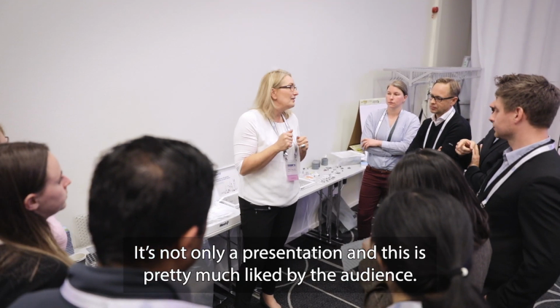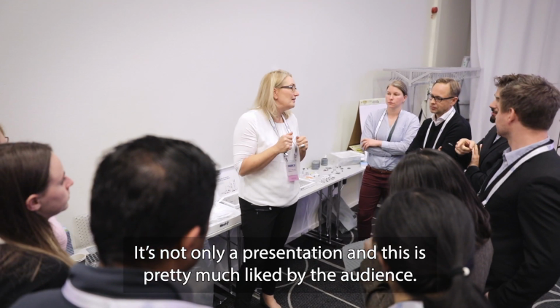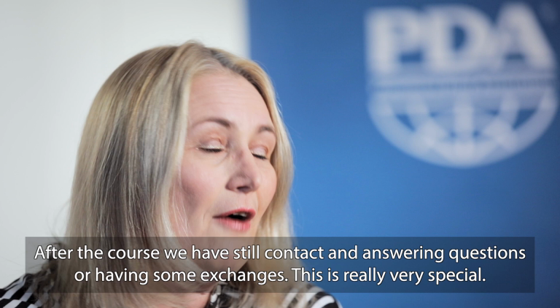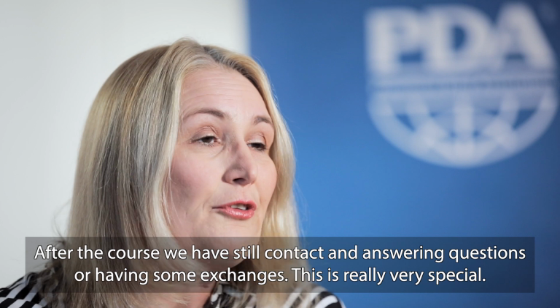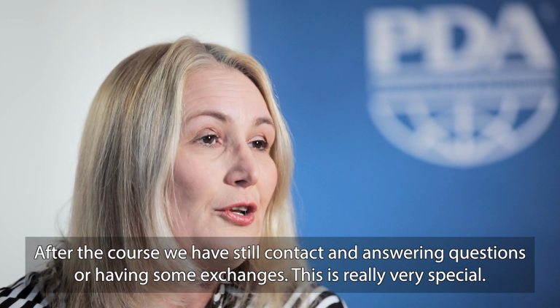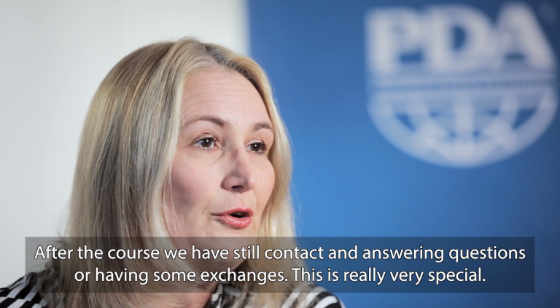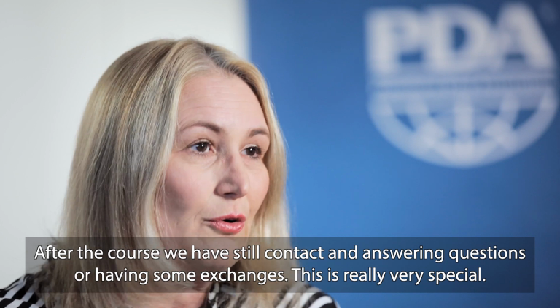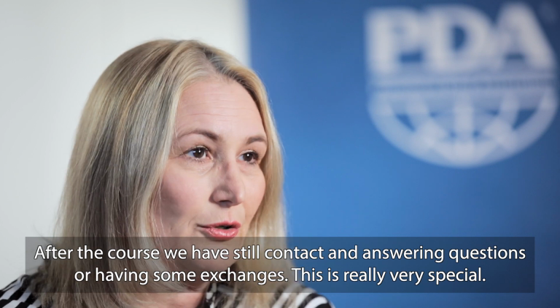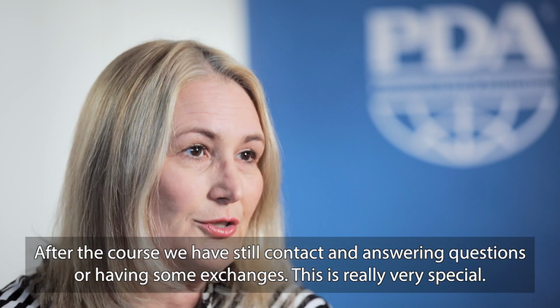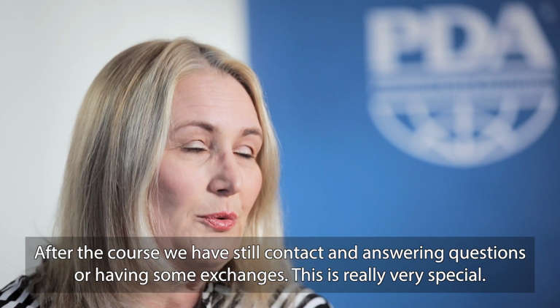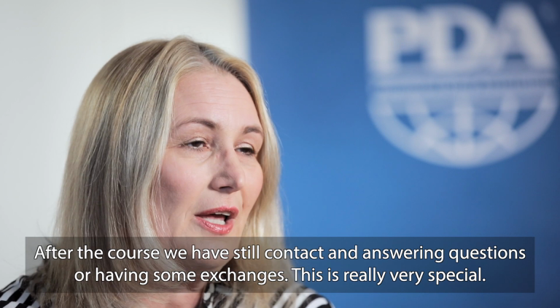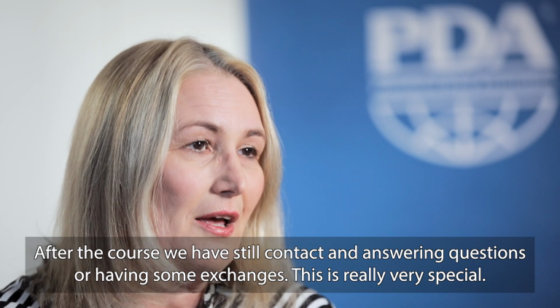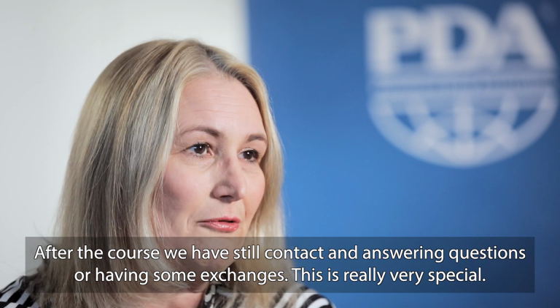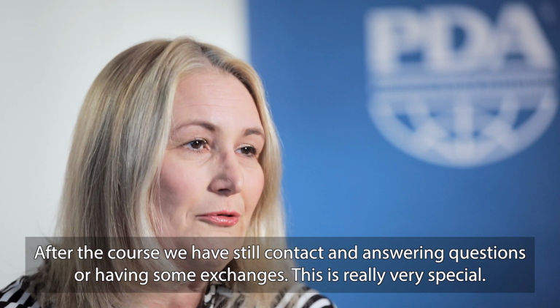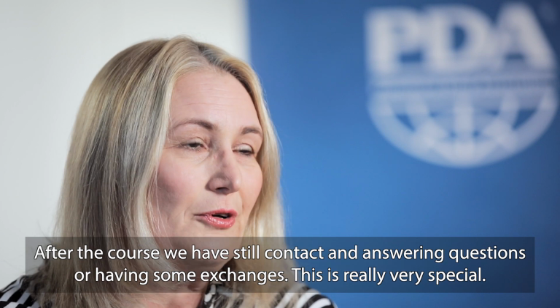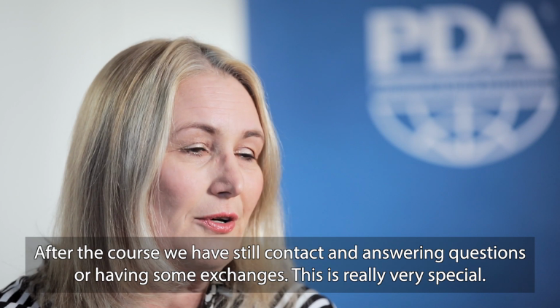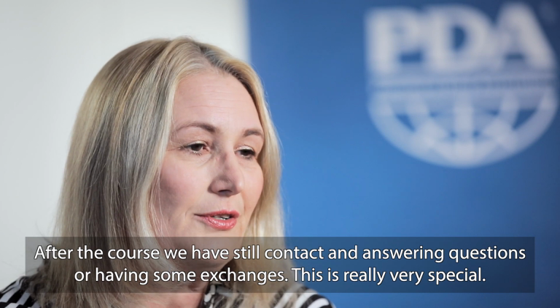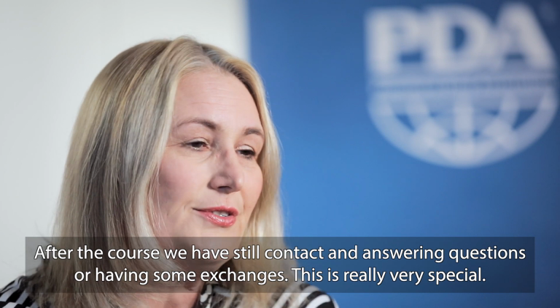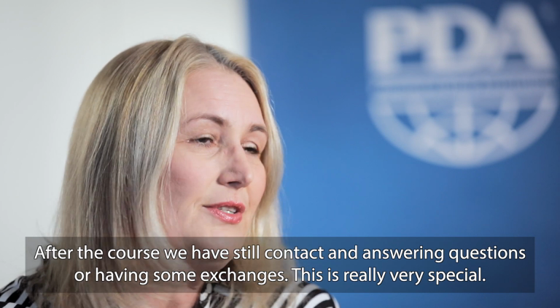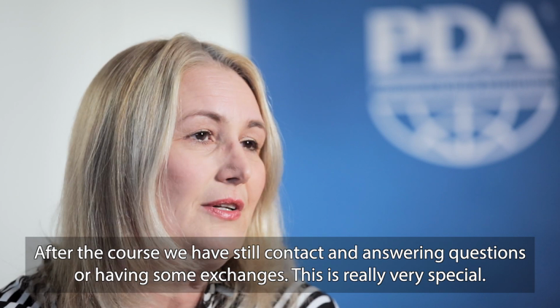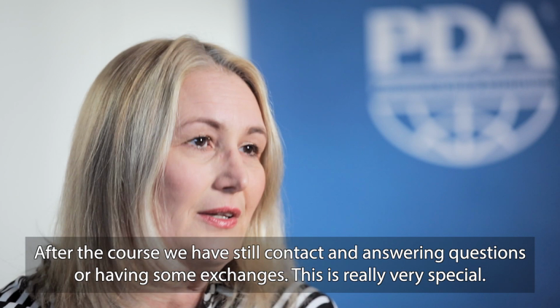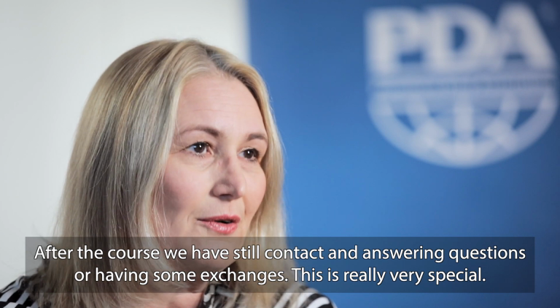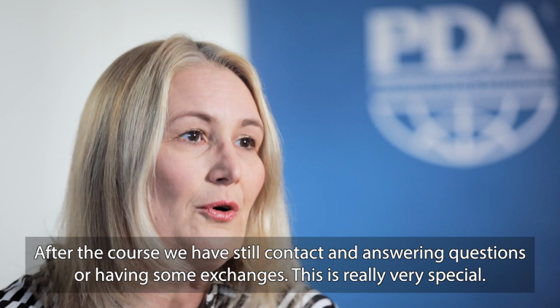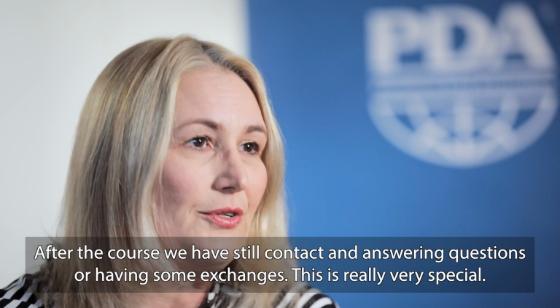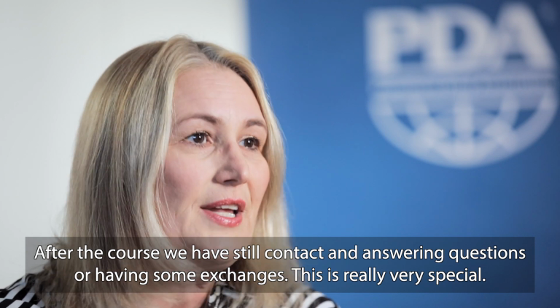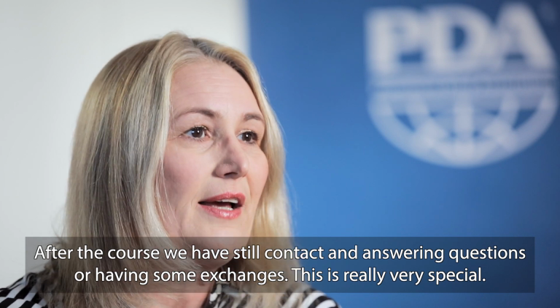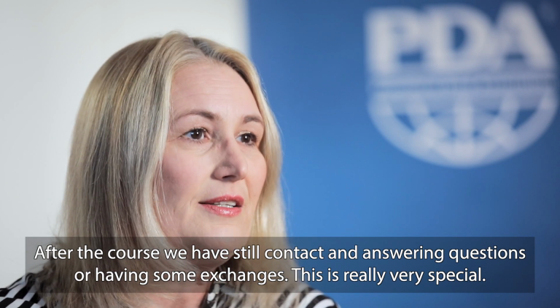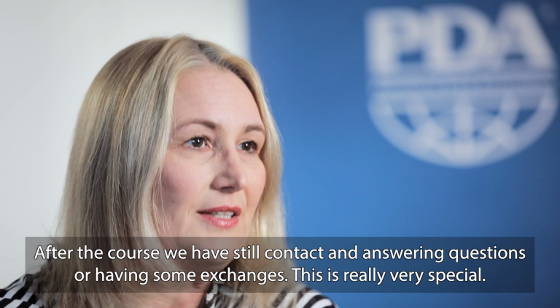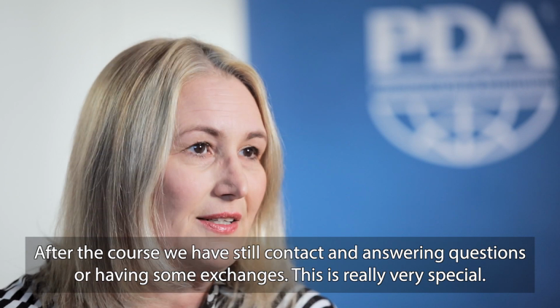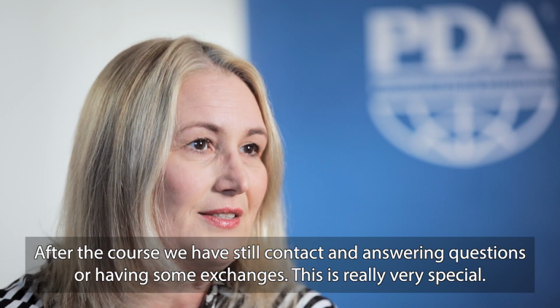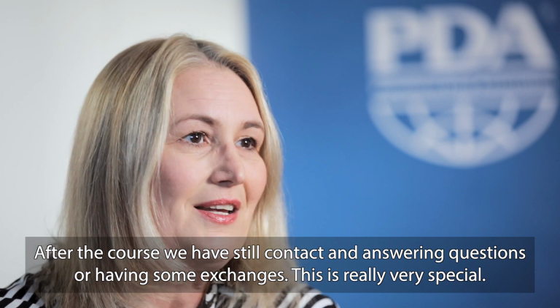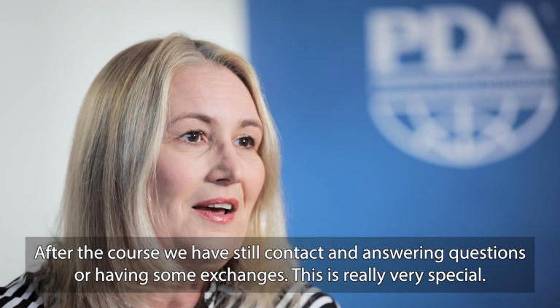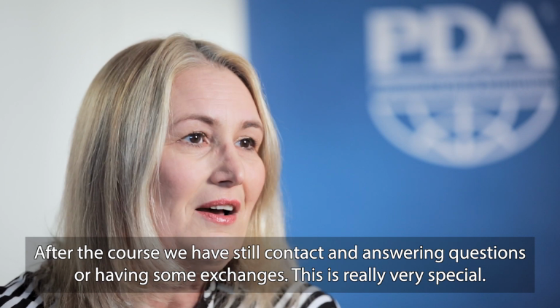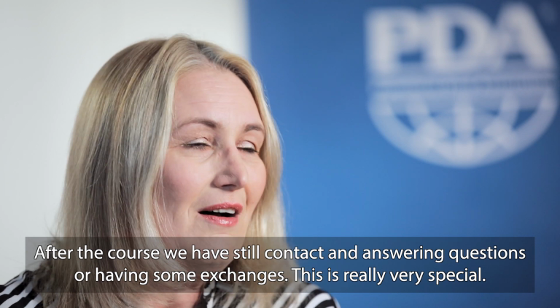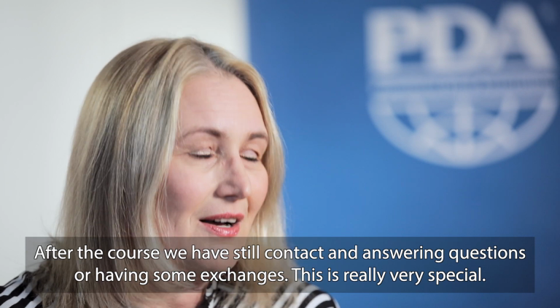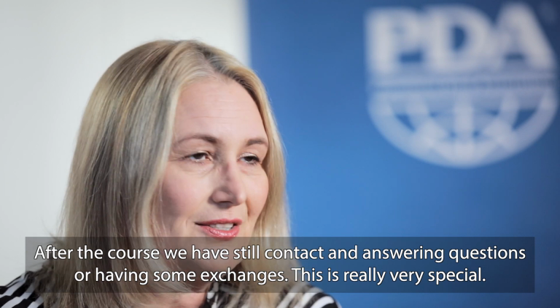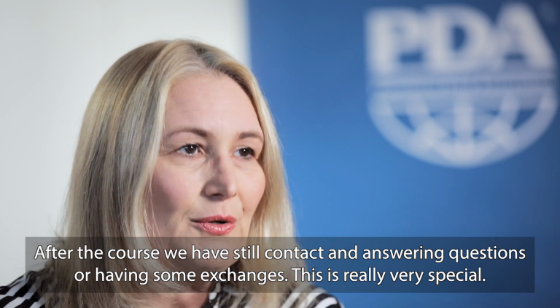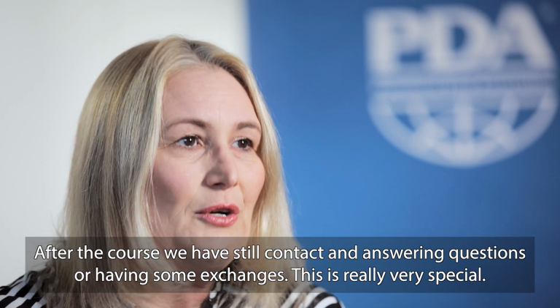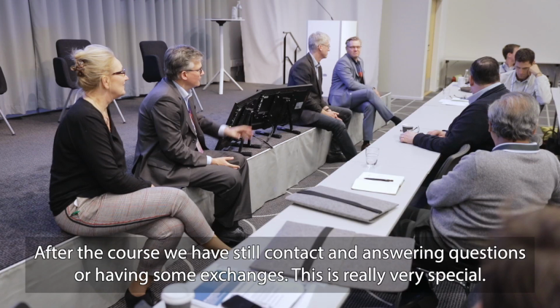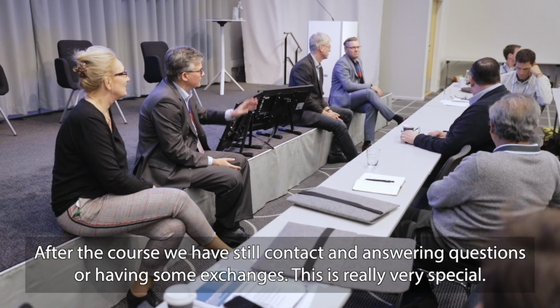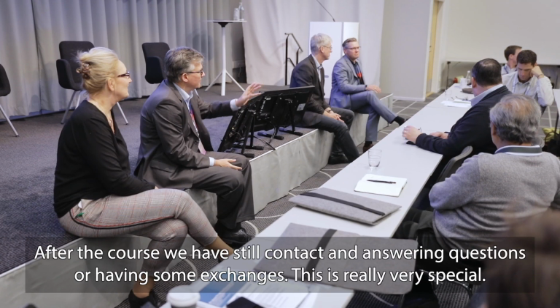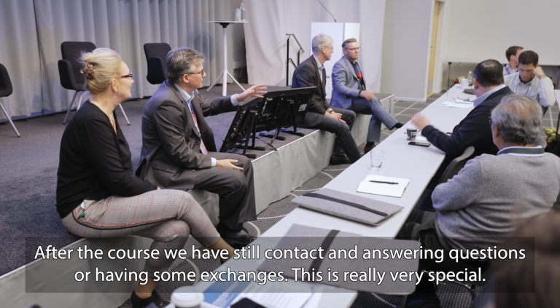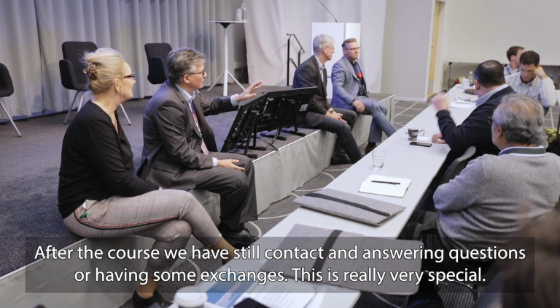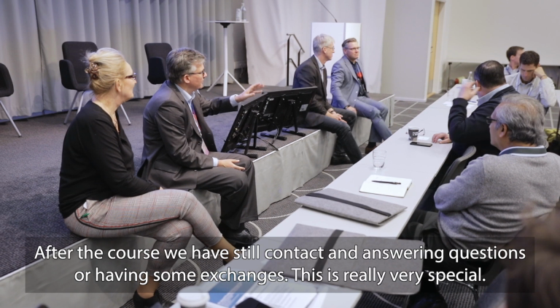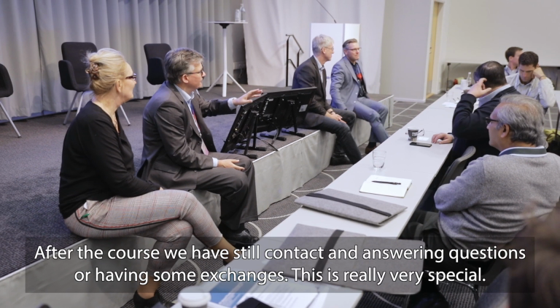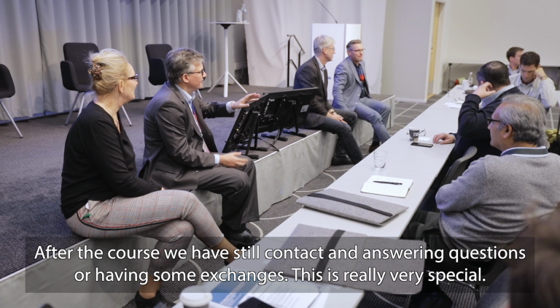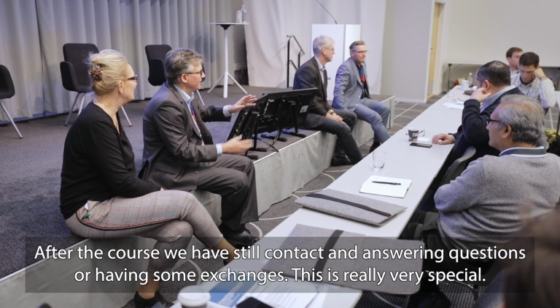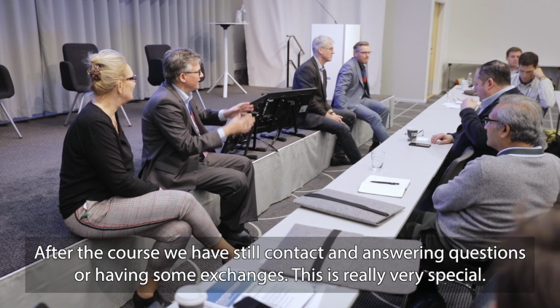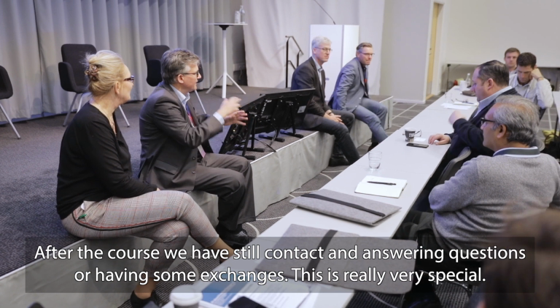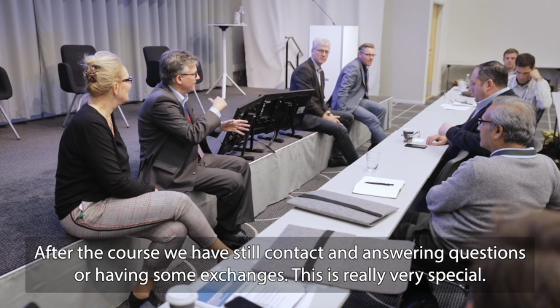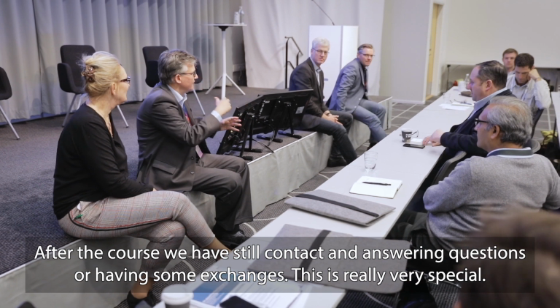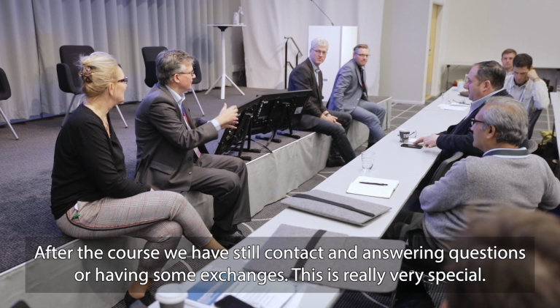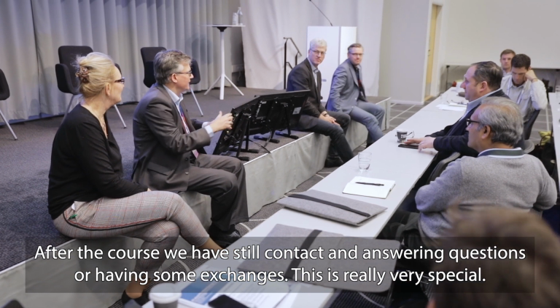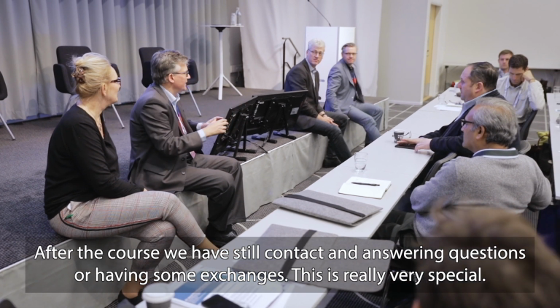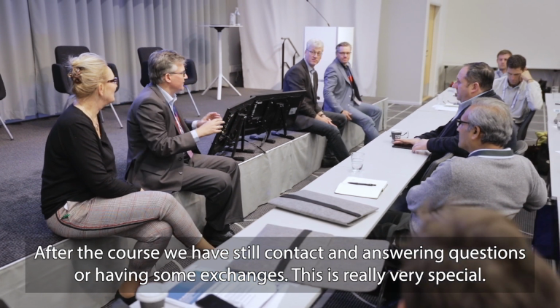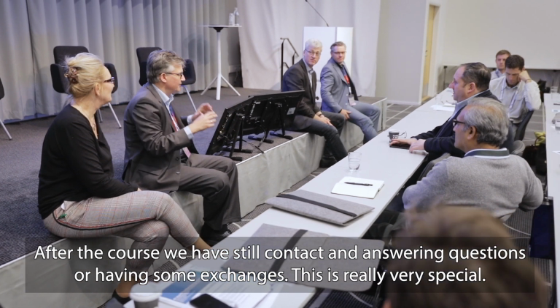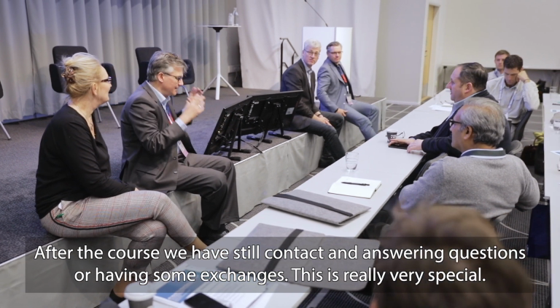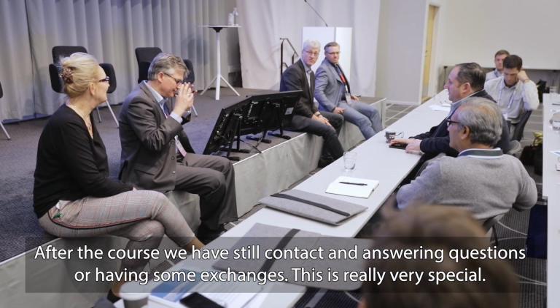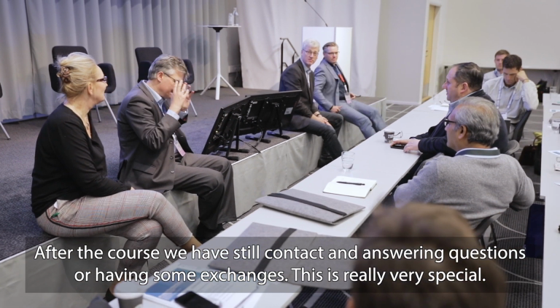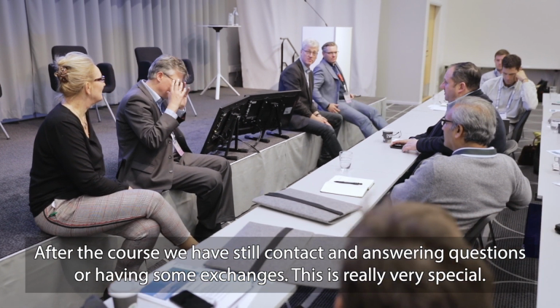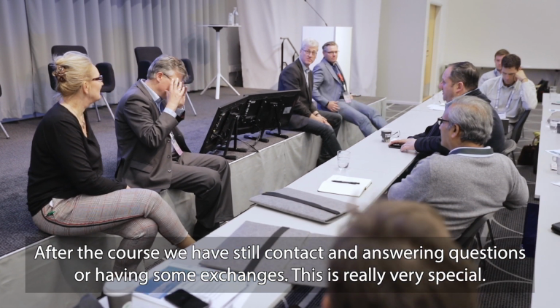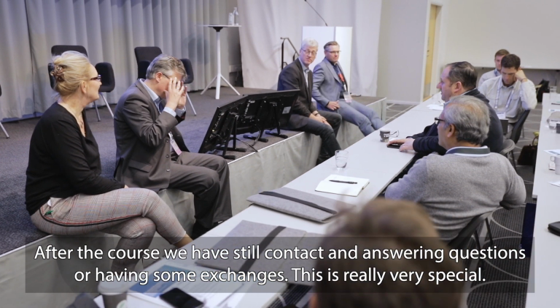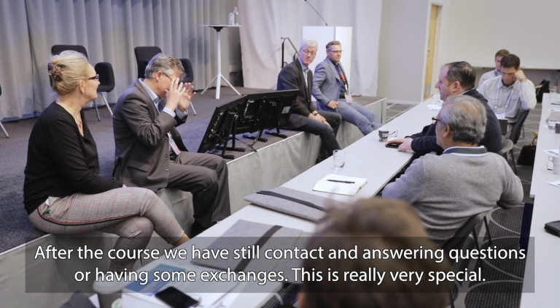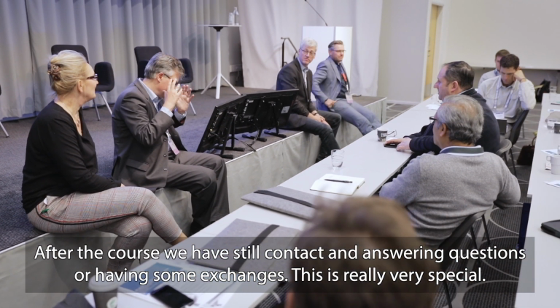After the course we still have contact, answering questions and having exchanges — this is really very special.